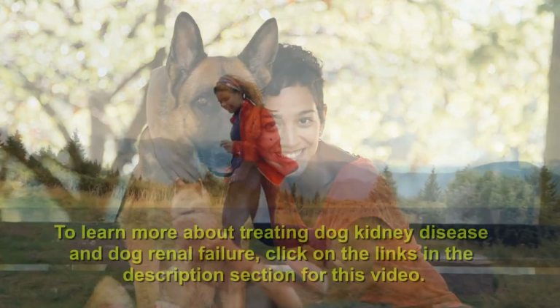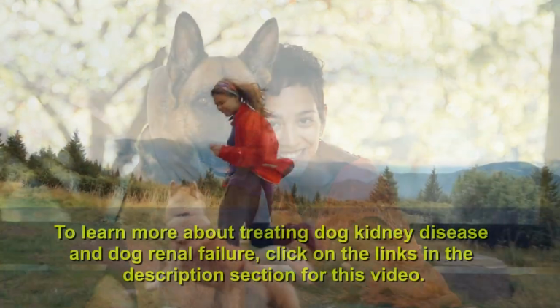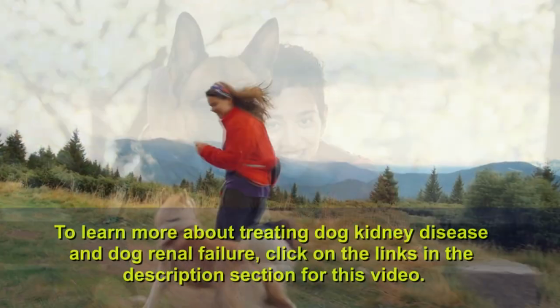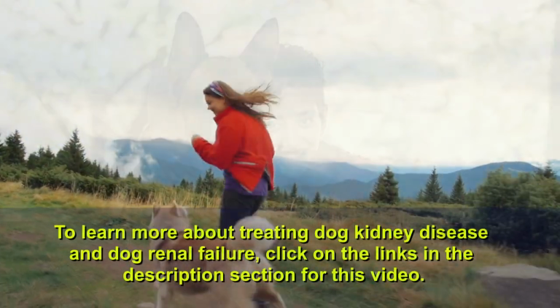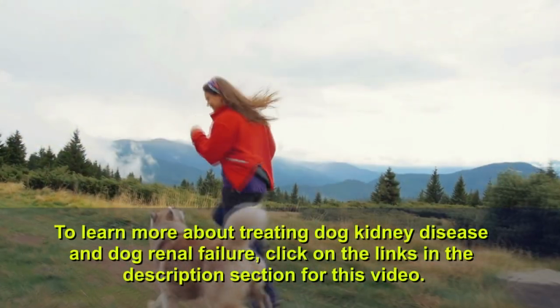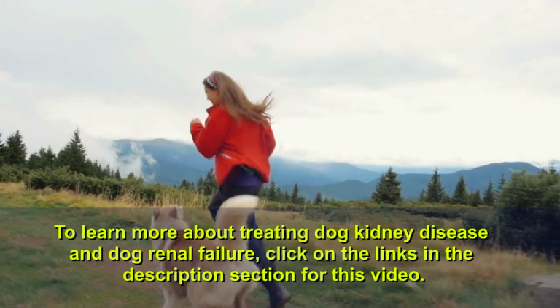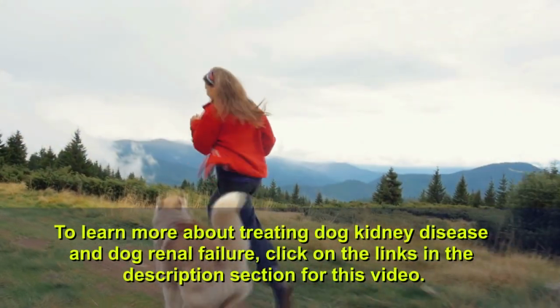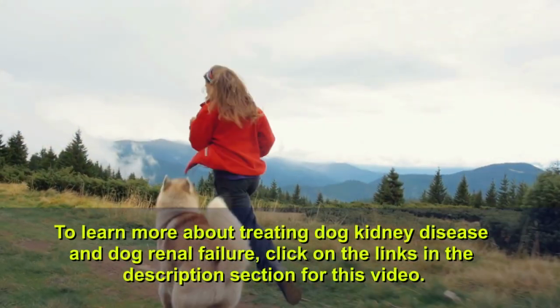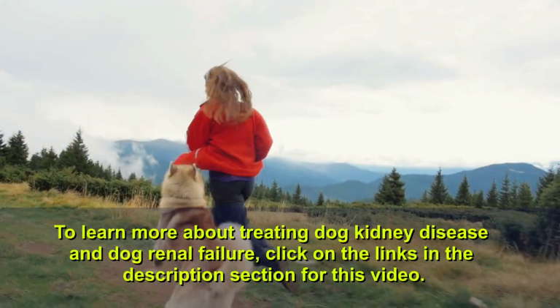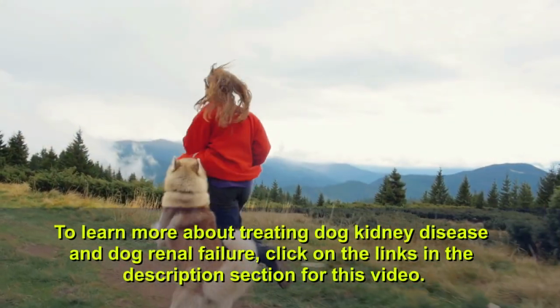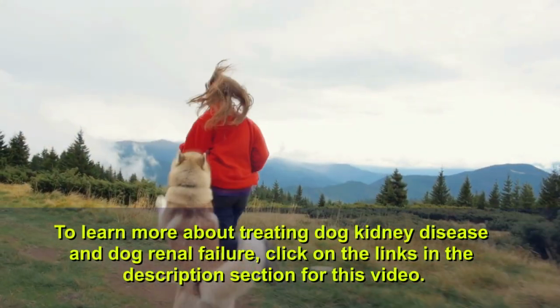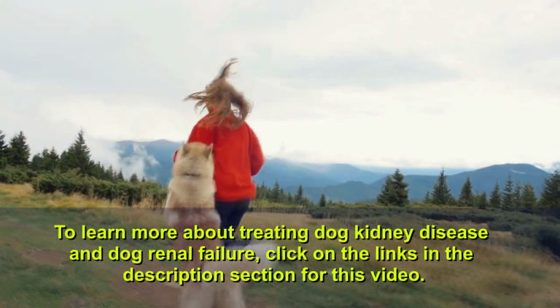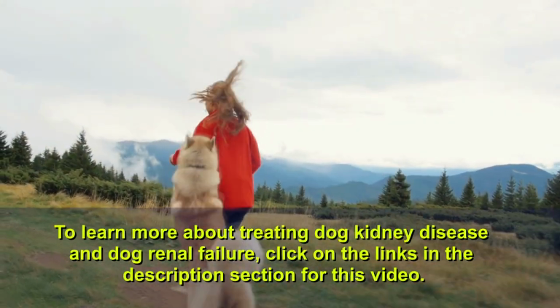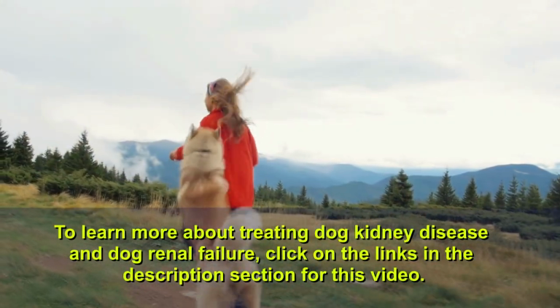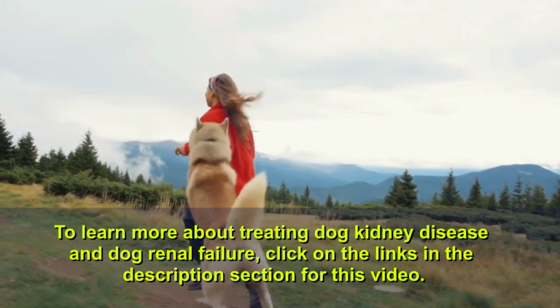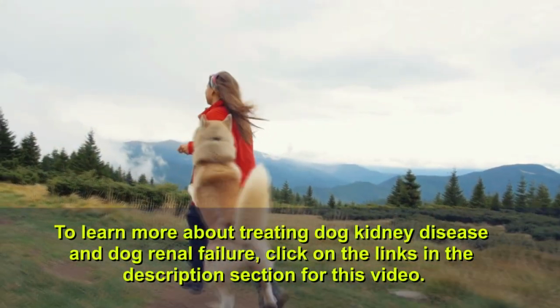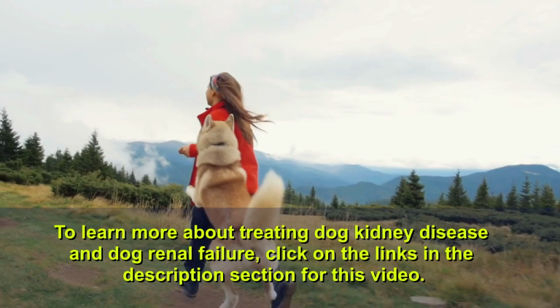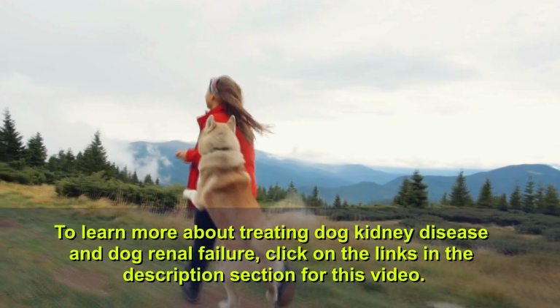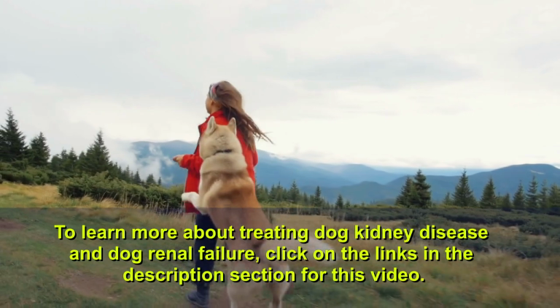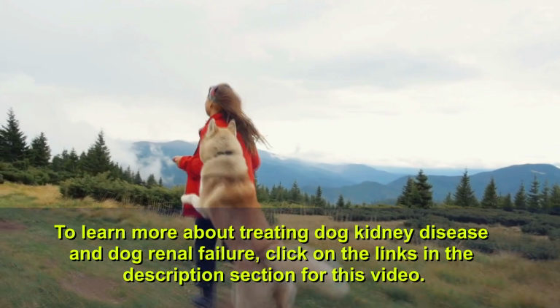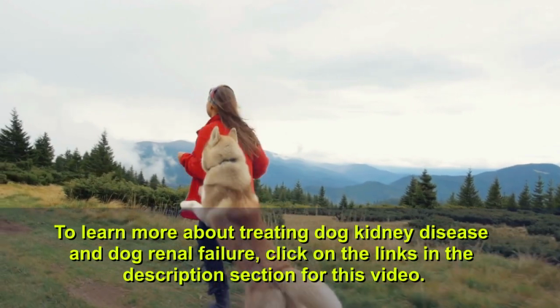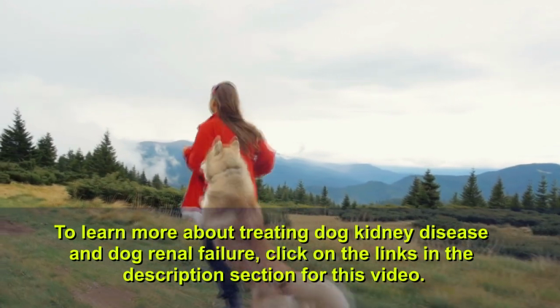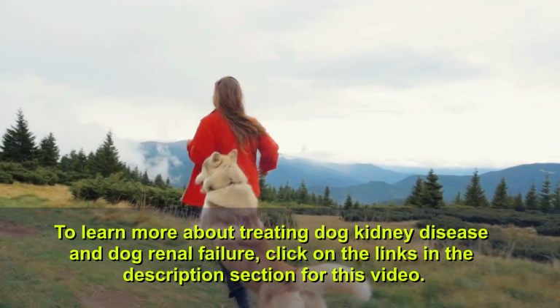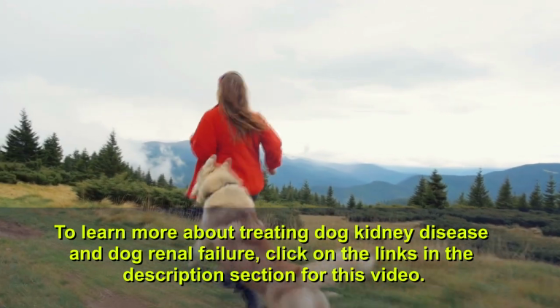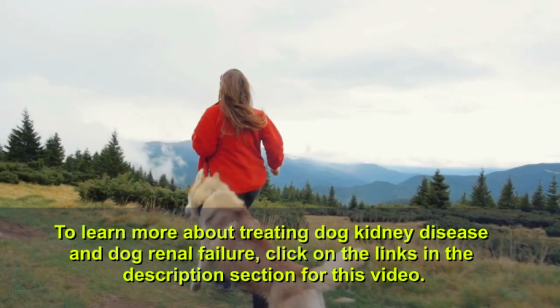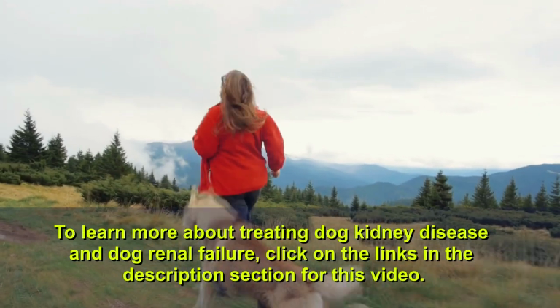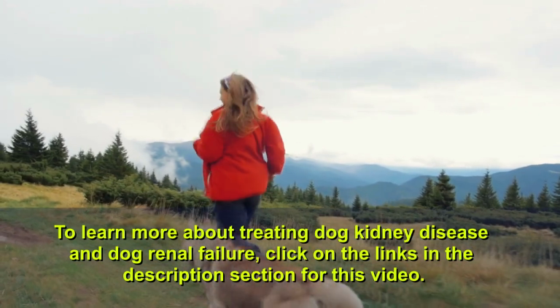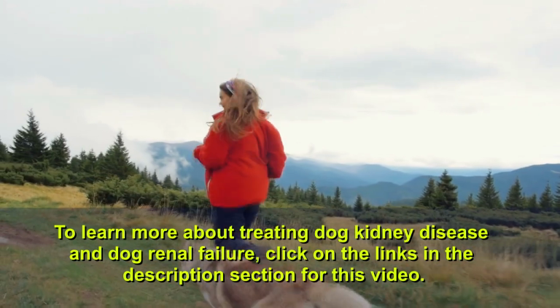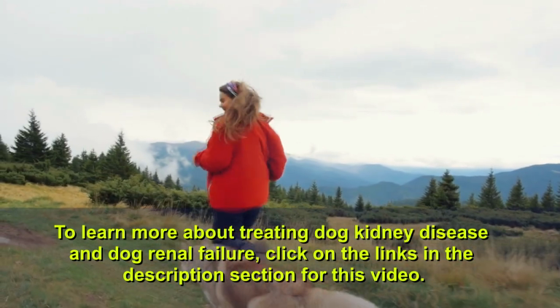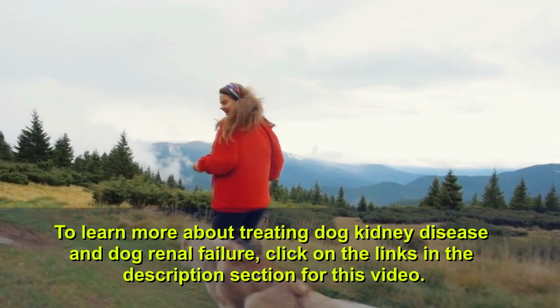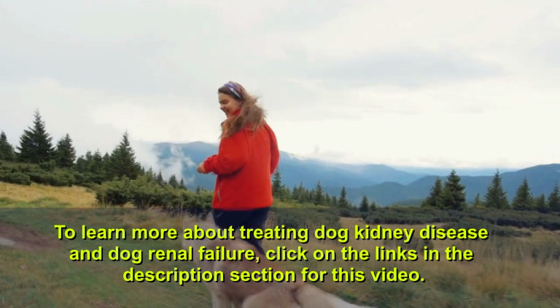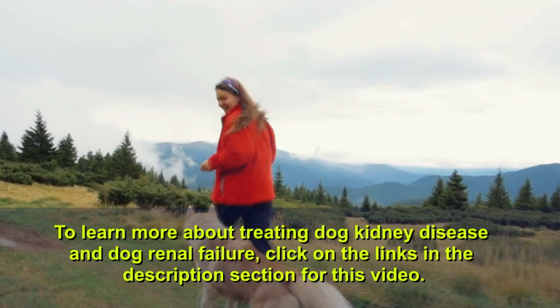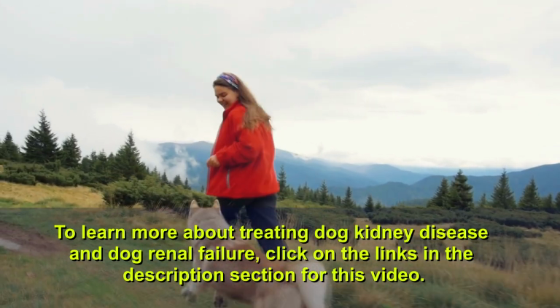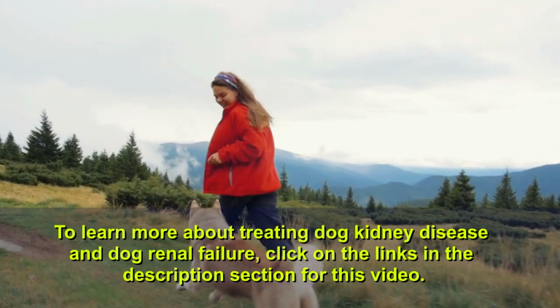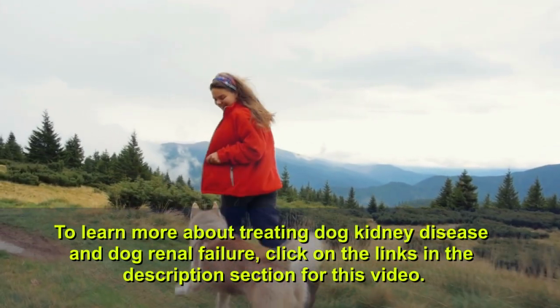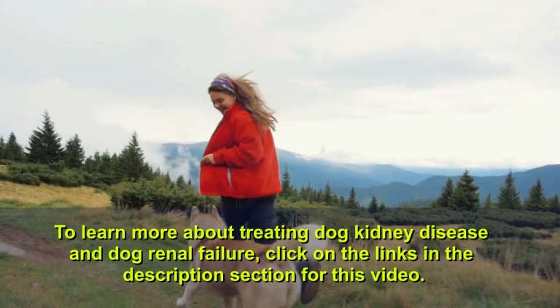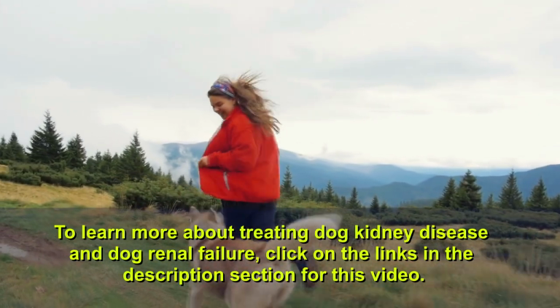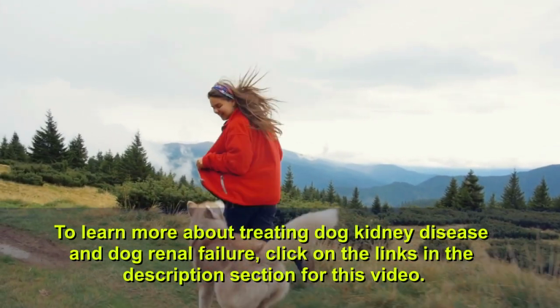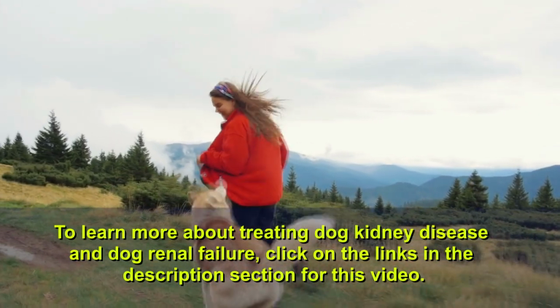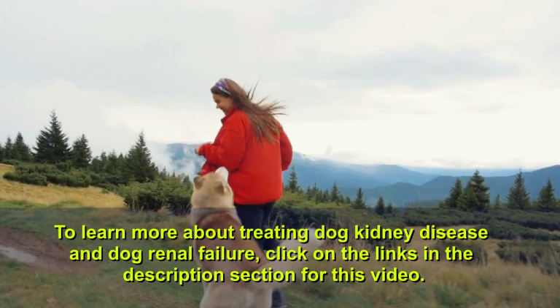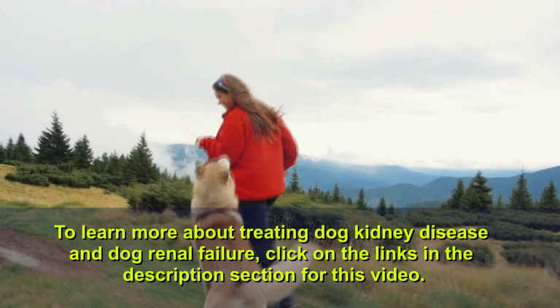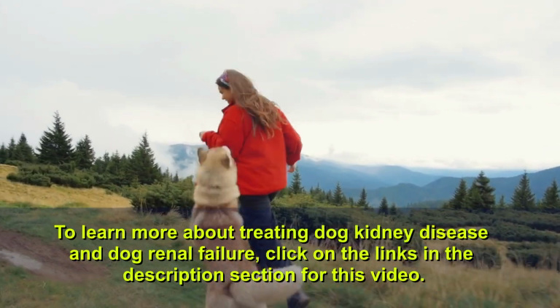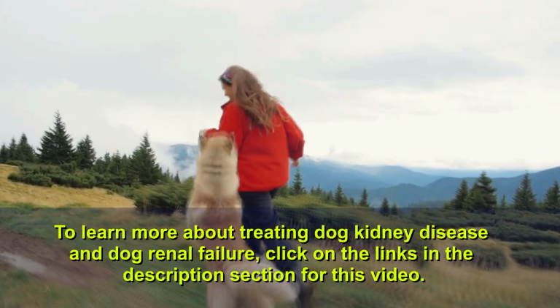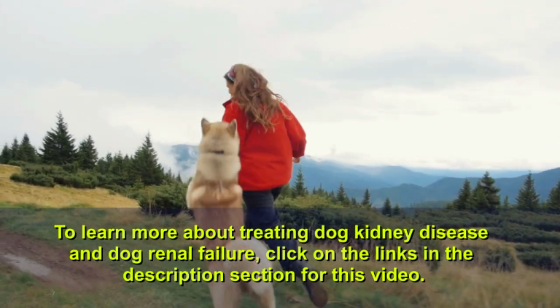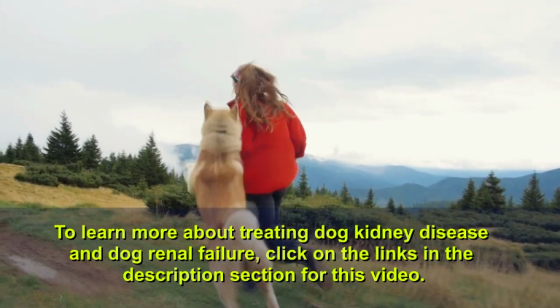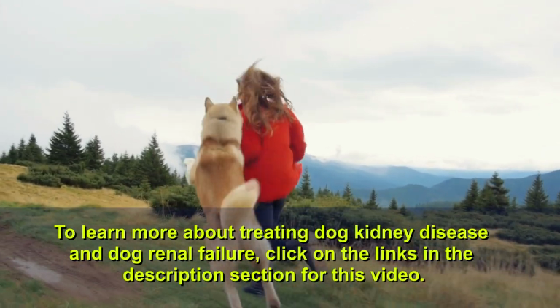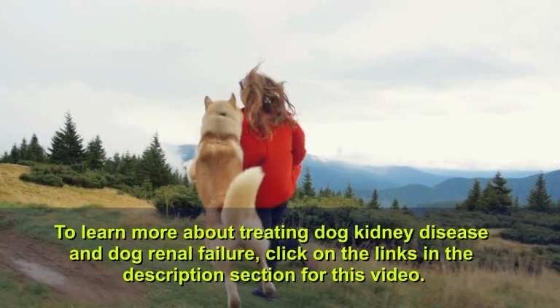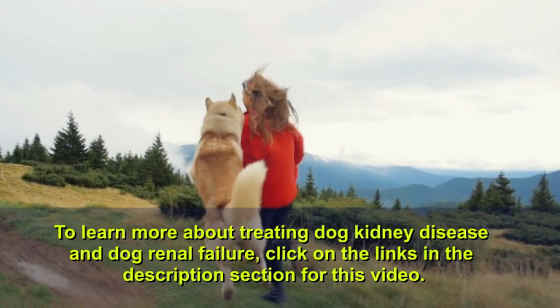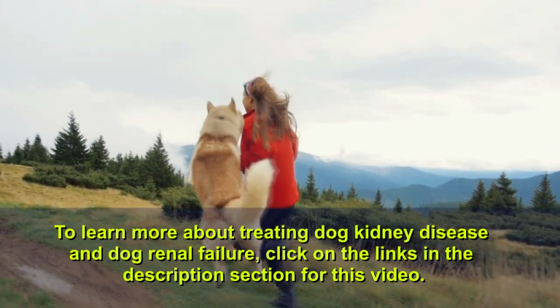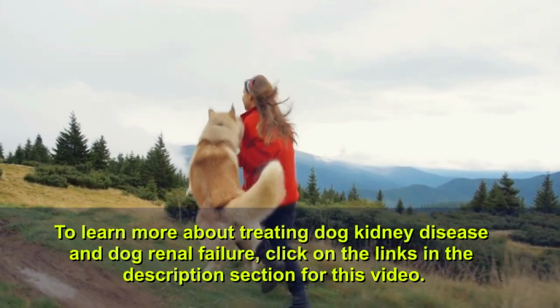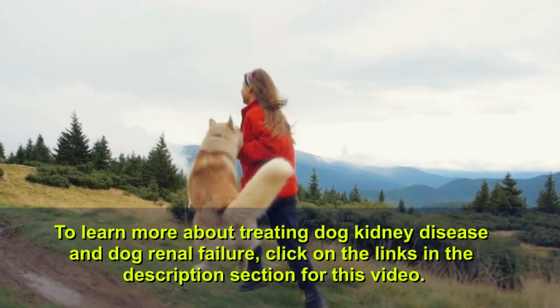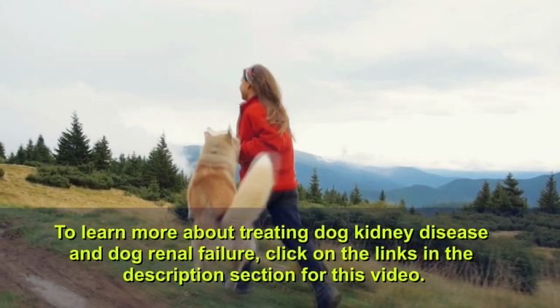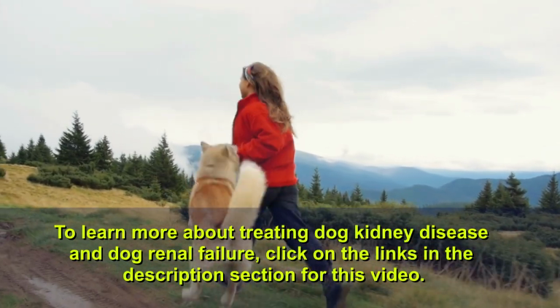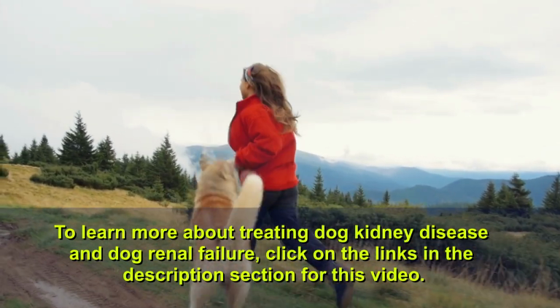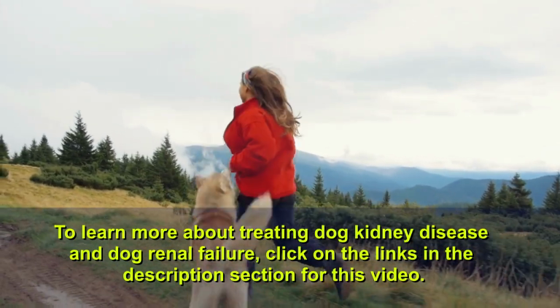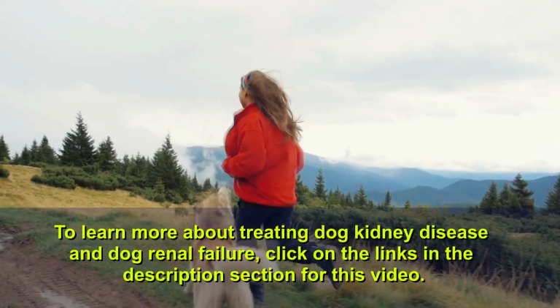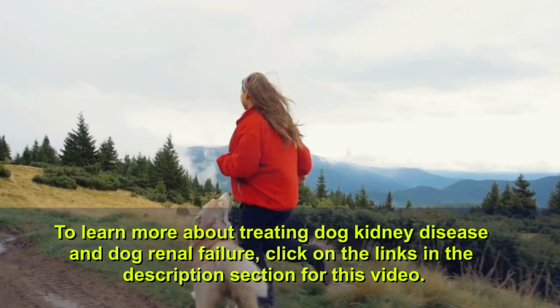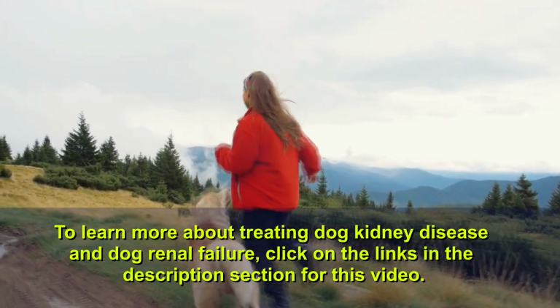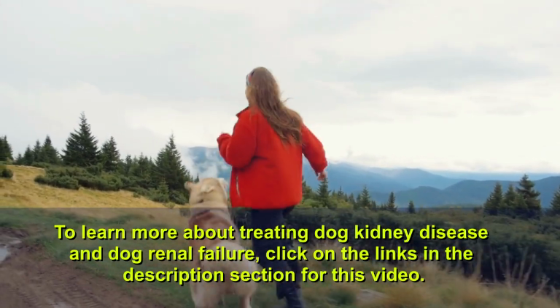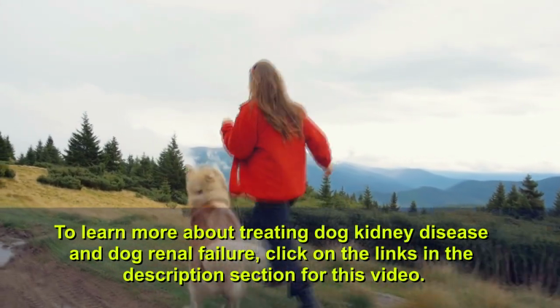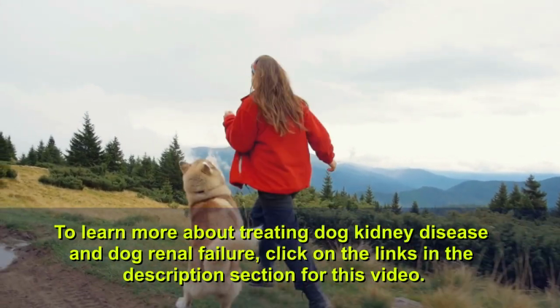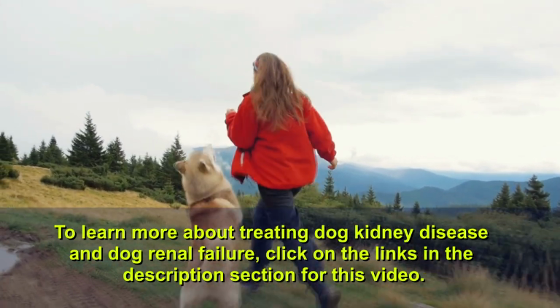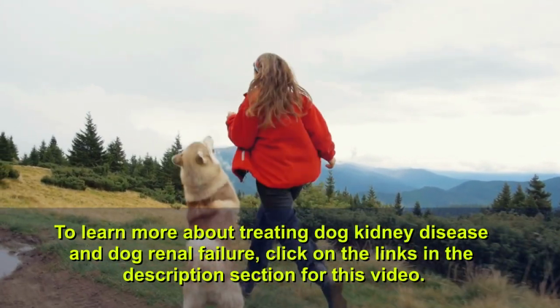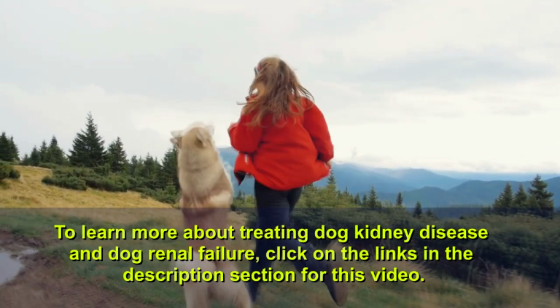To learn more about treating dog kidney disease and dog renal failure, click on the links in the description section for this video.